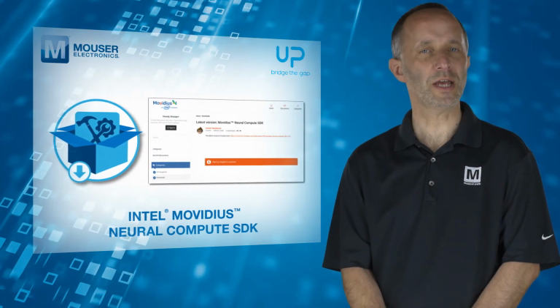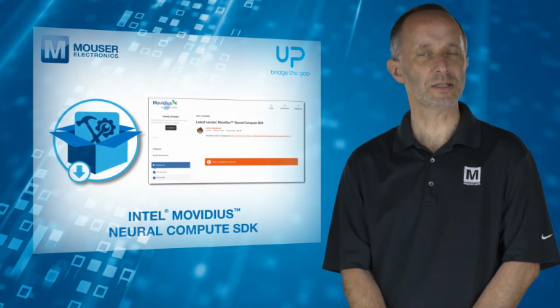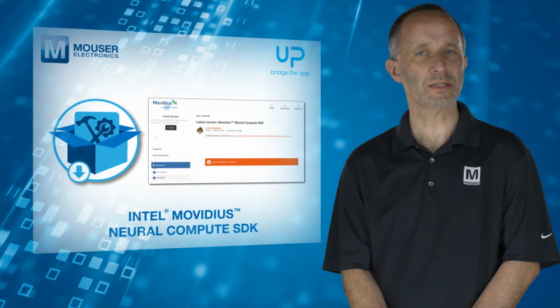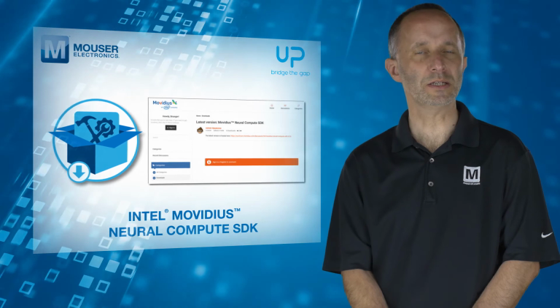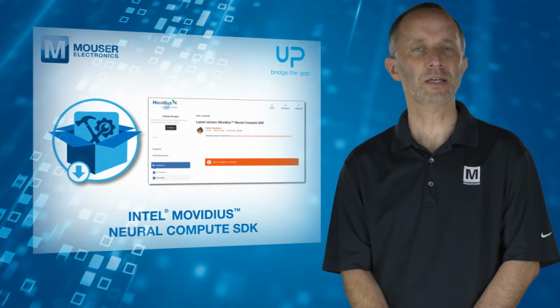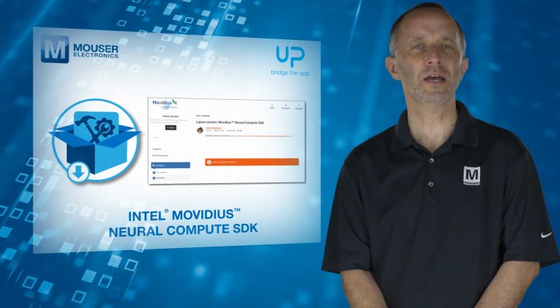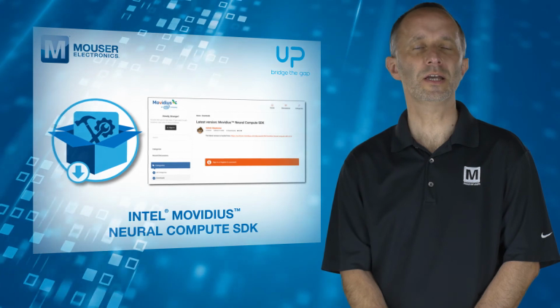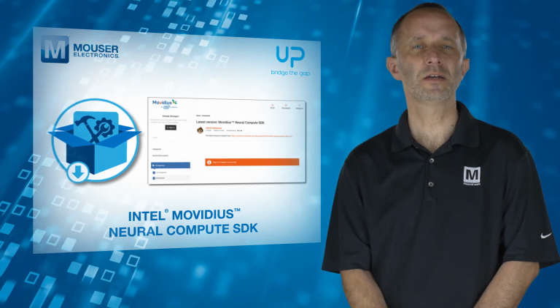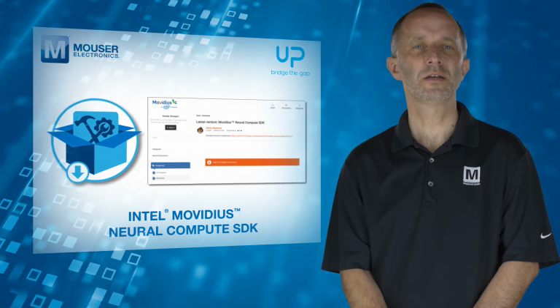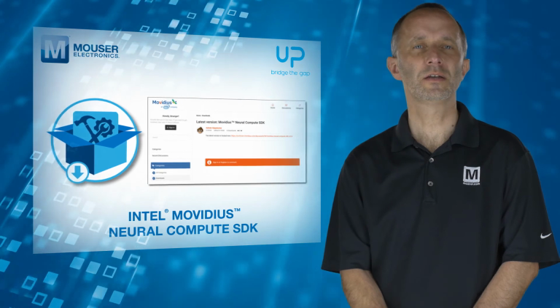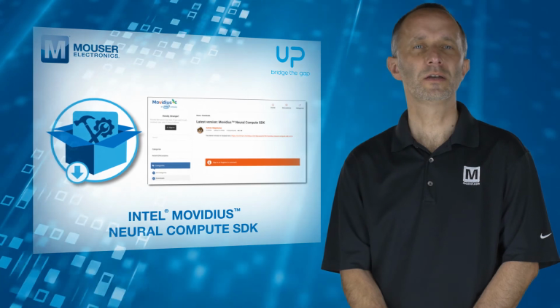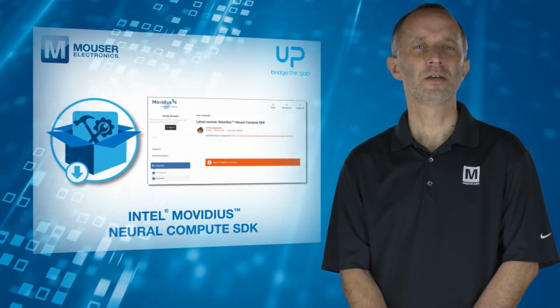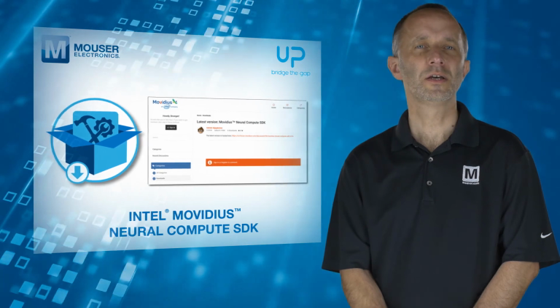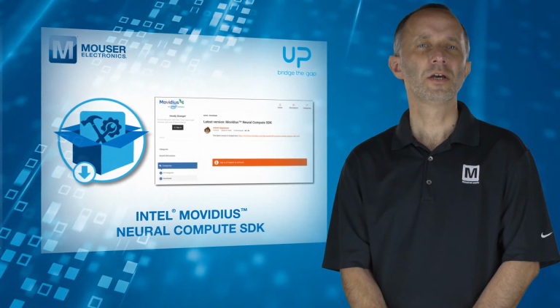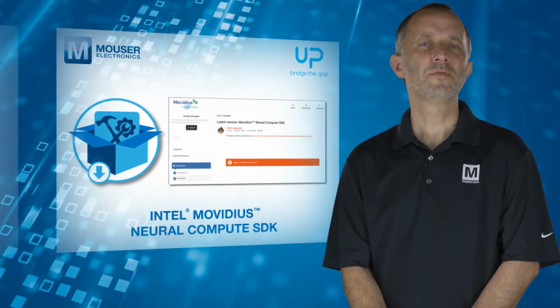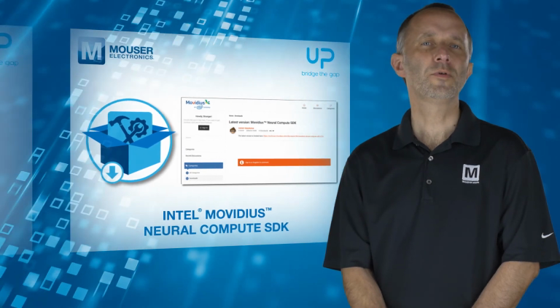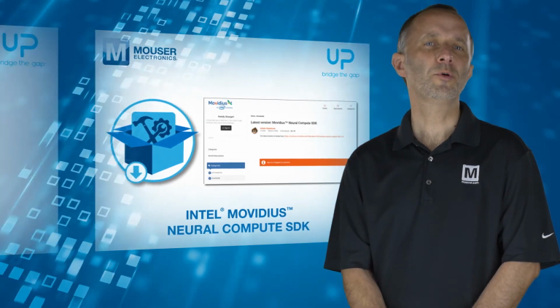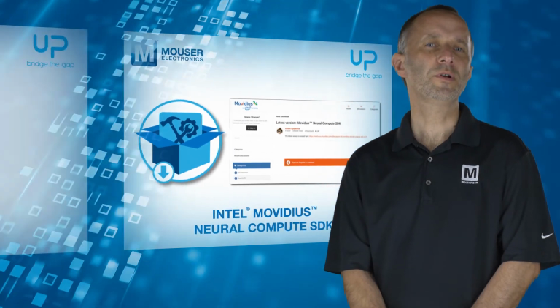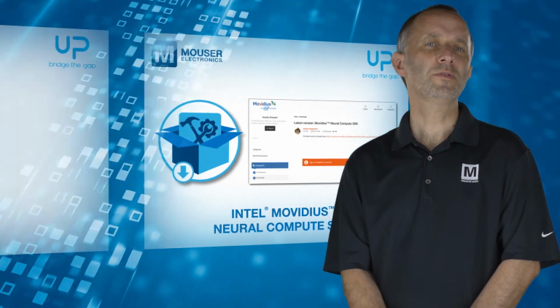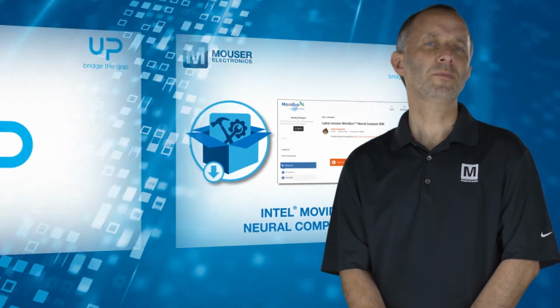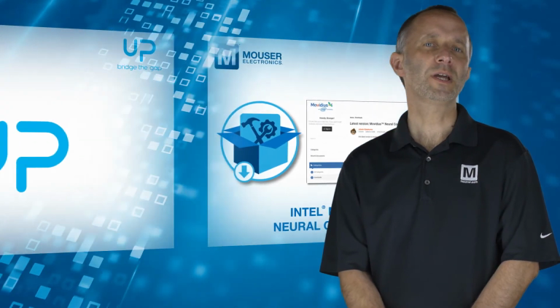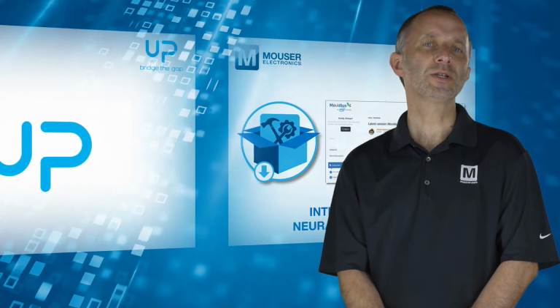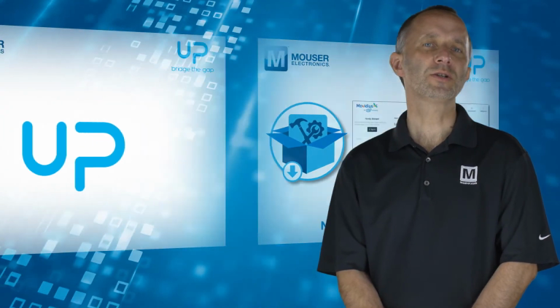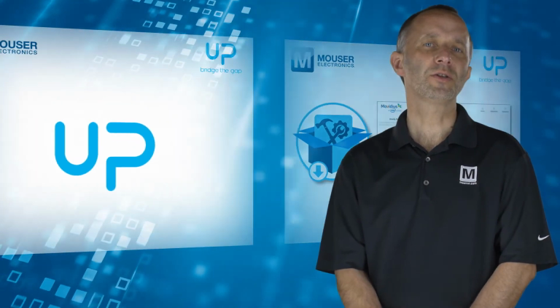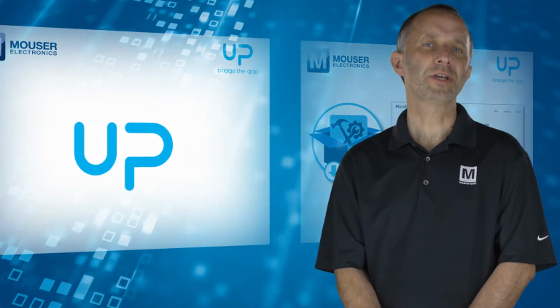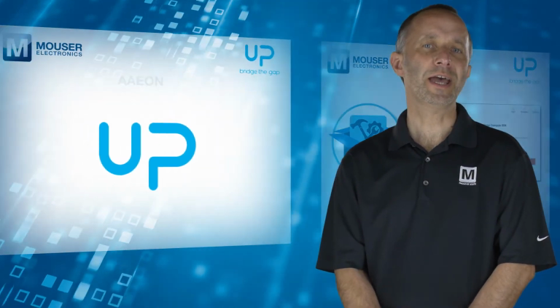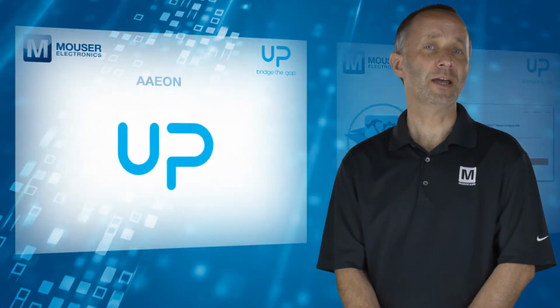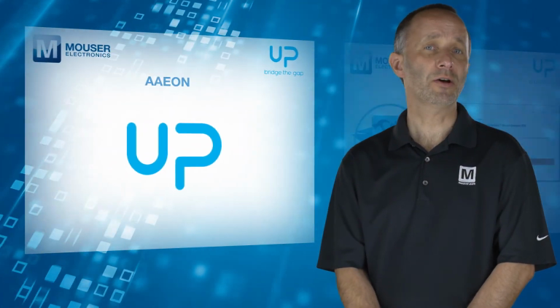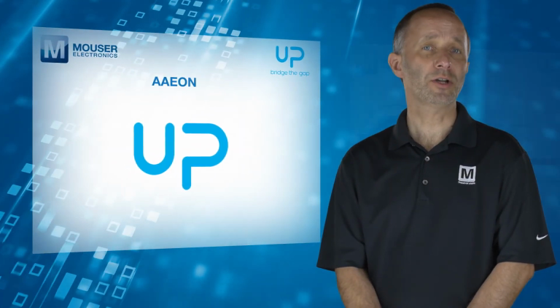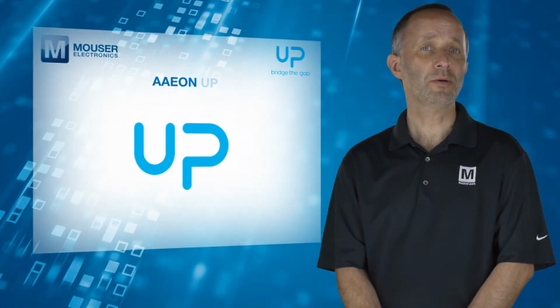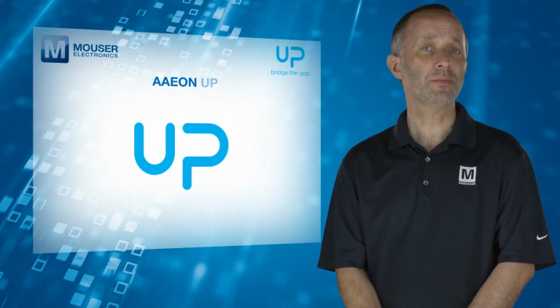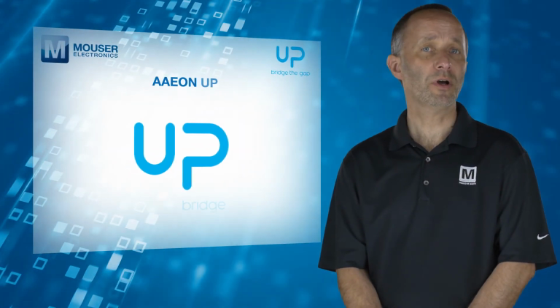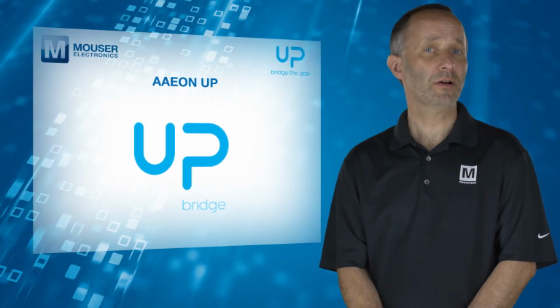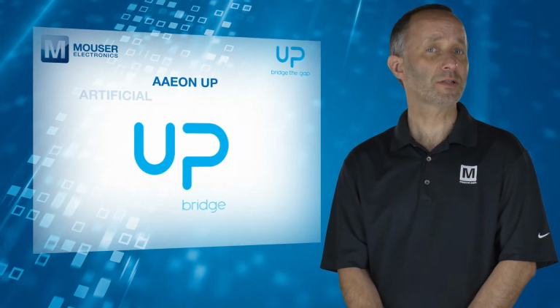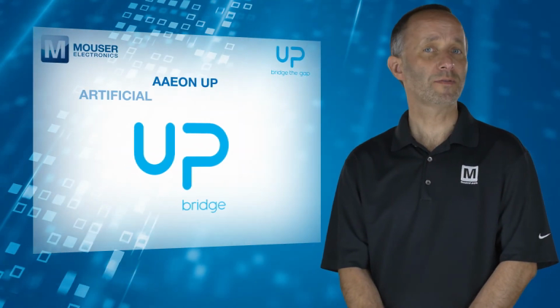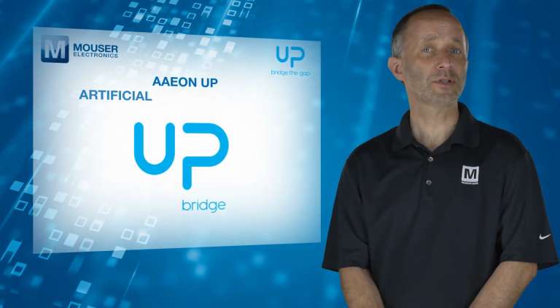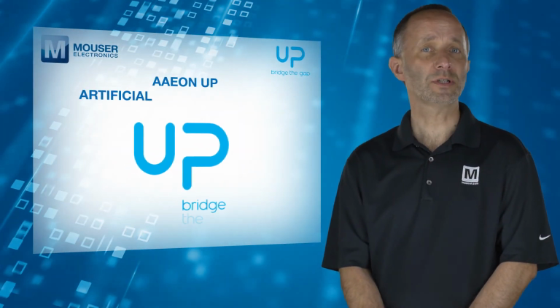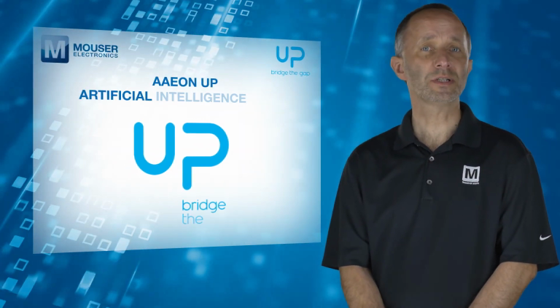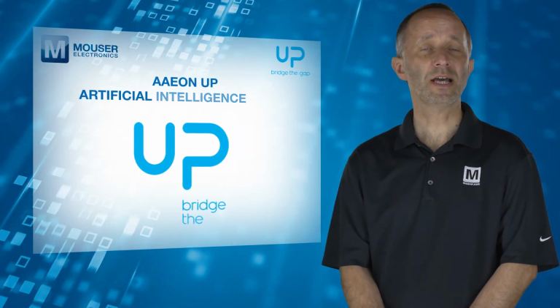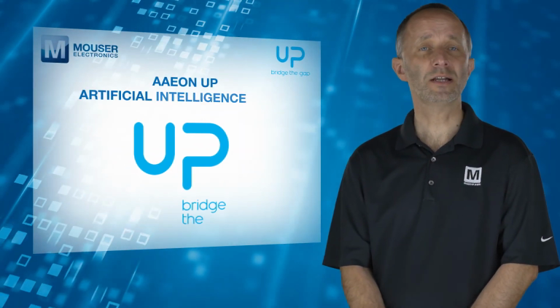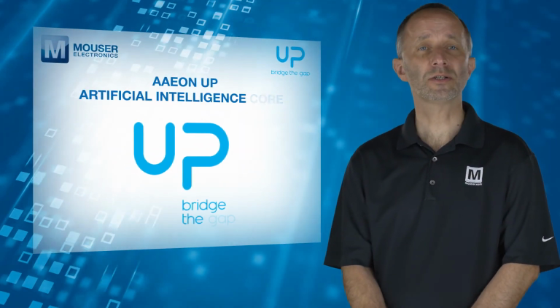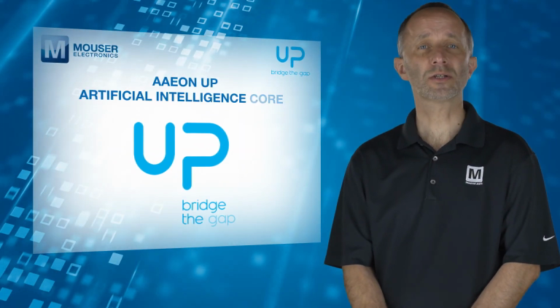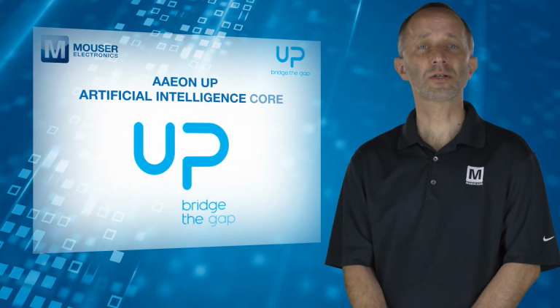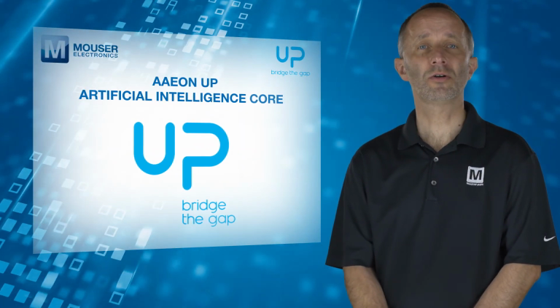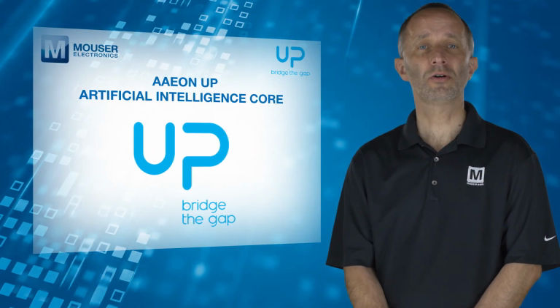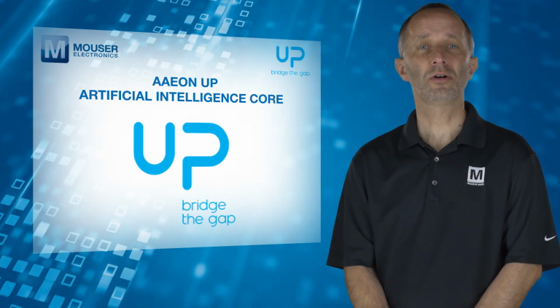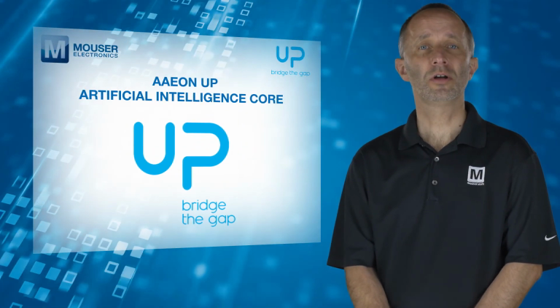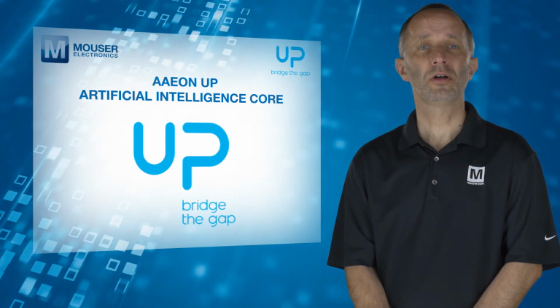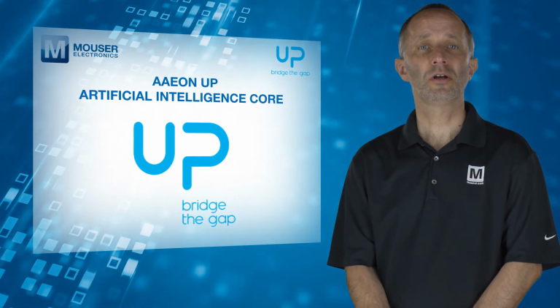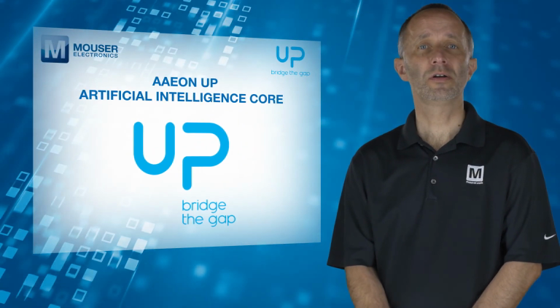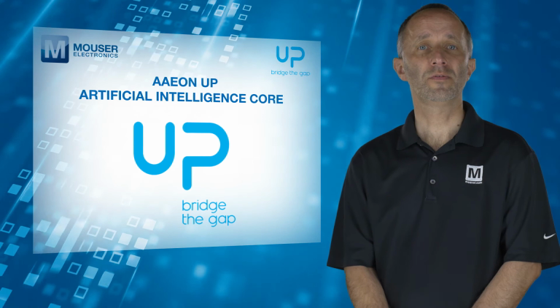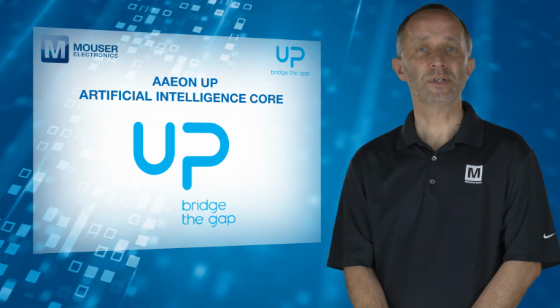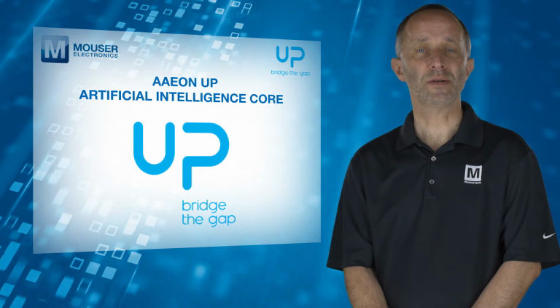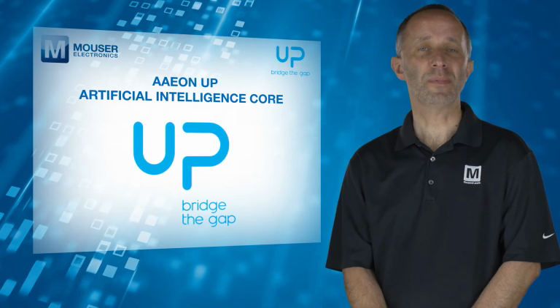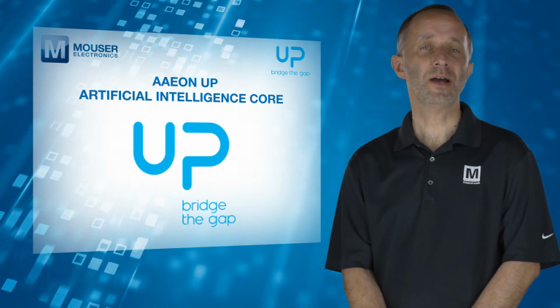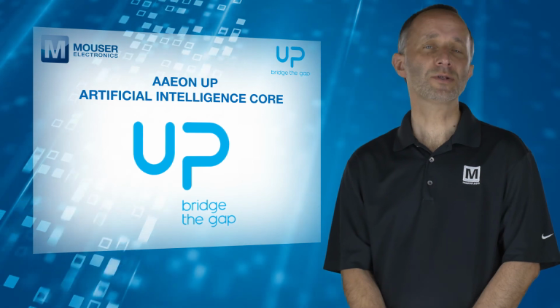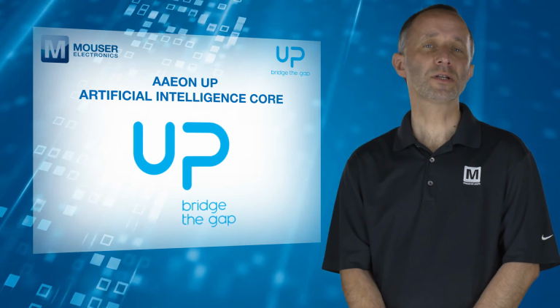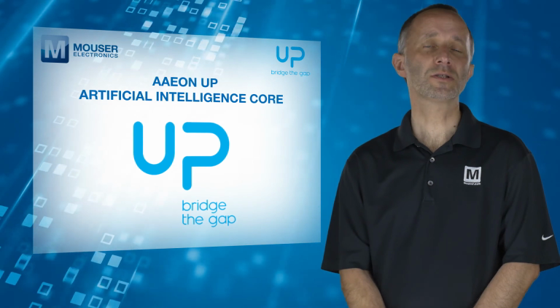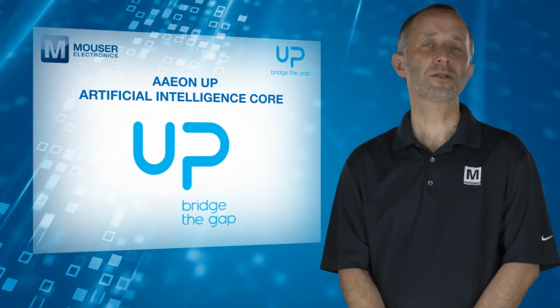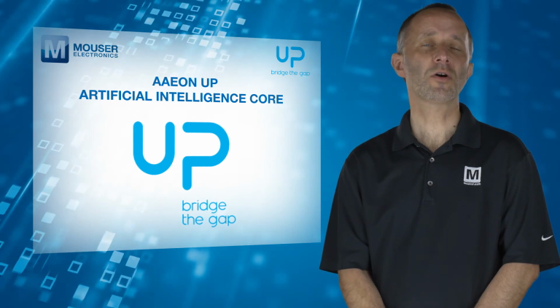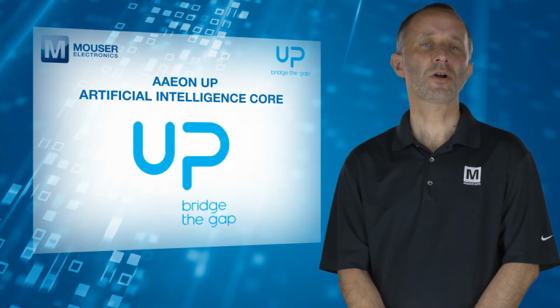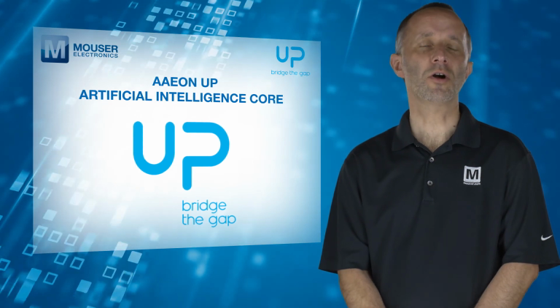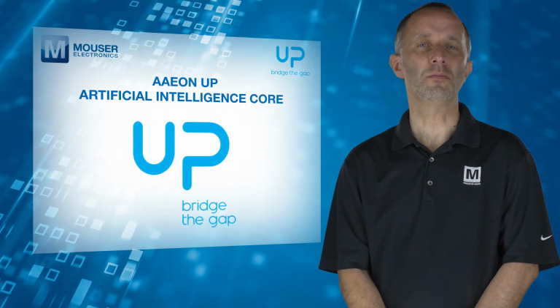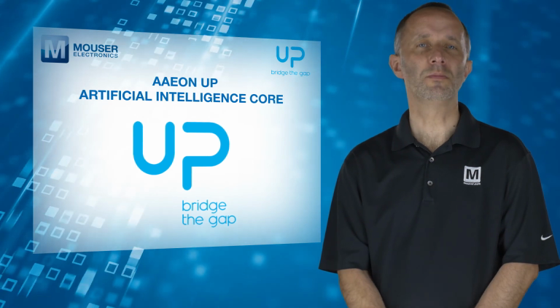For more information on the AonUp Artificial Intelligence Core, visit mauser.com.